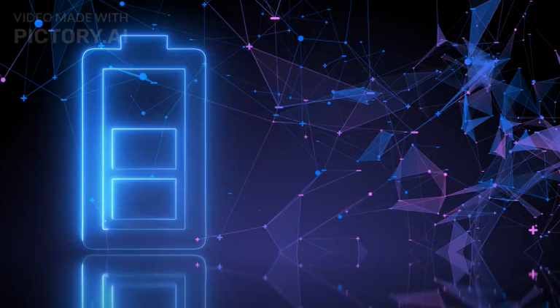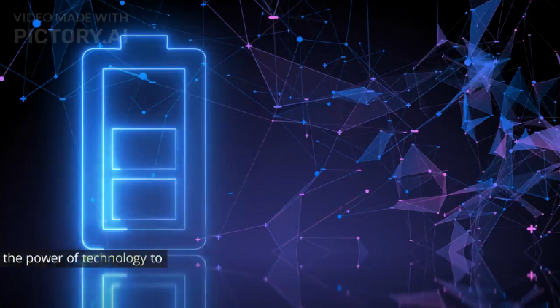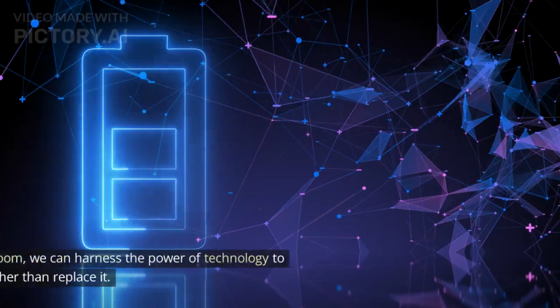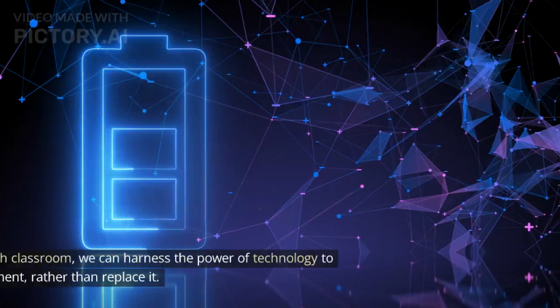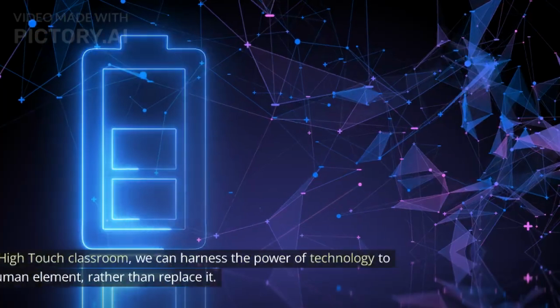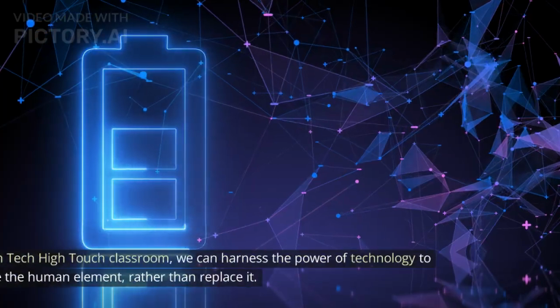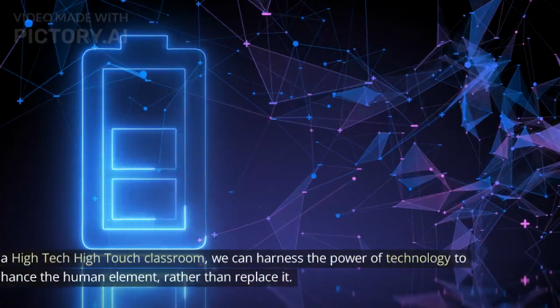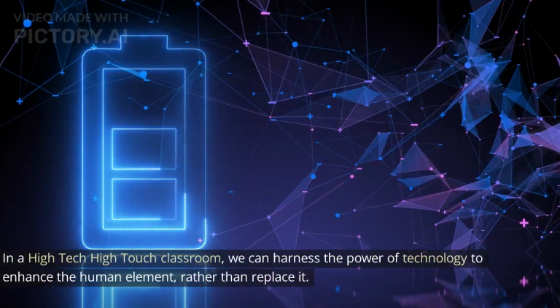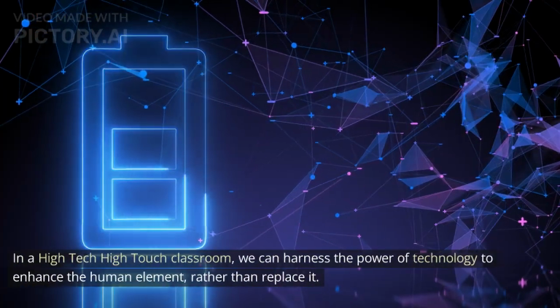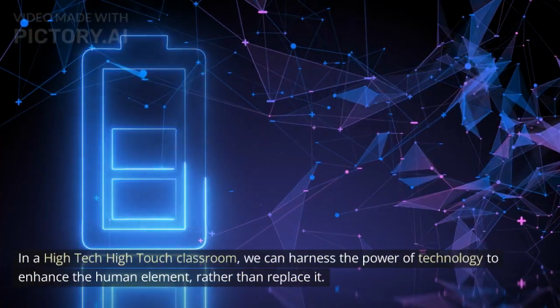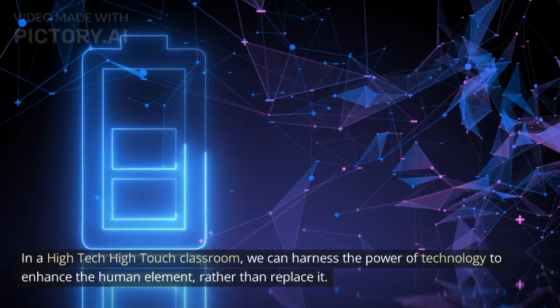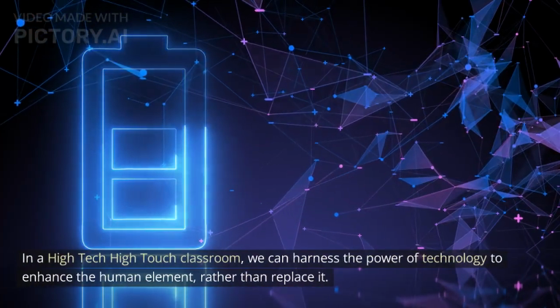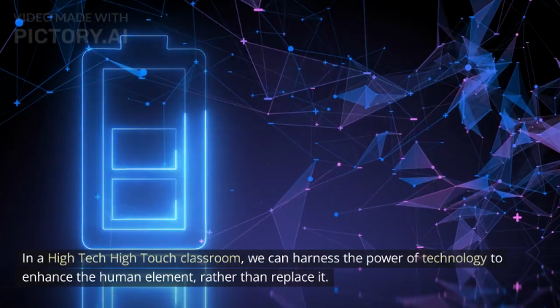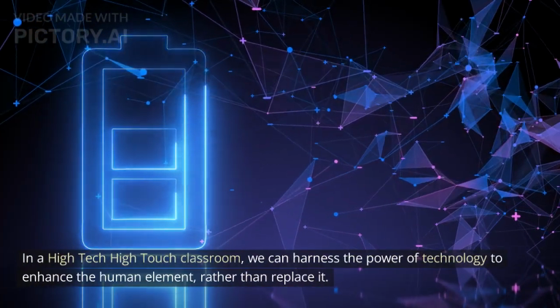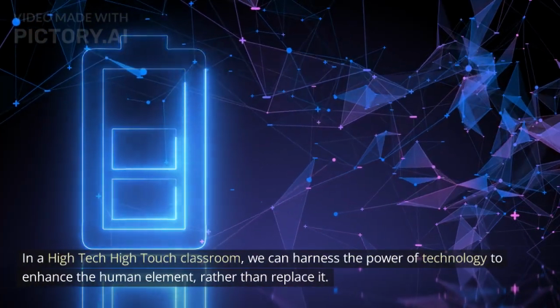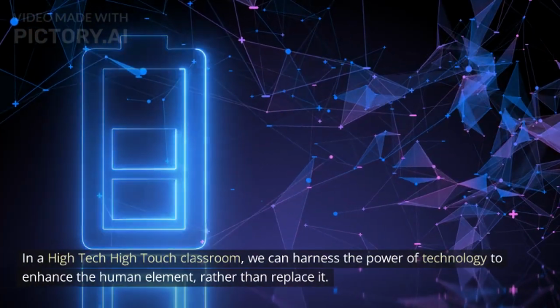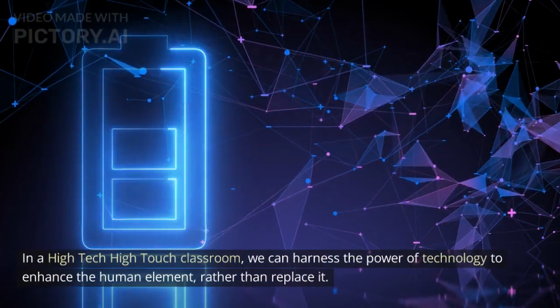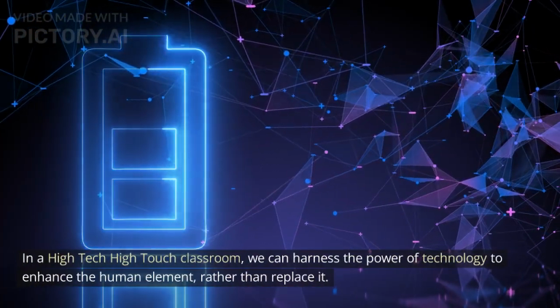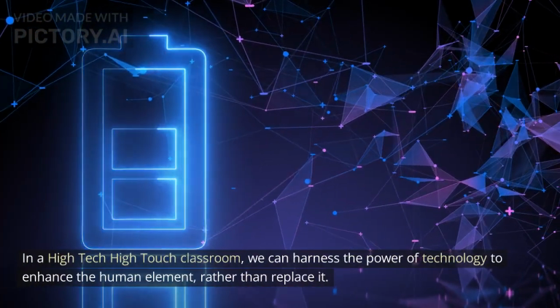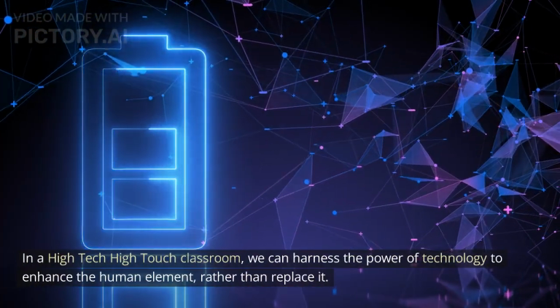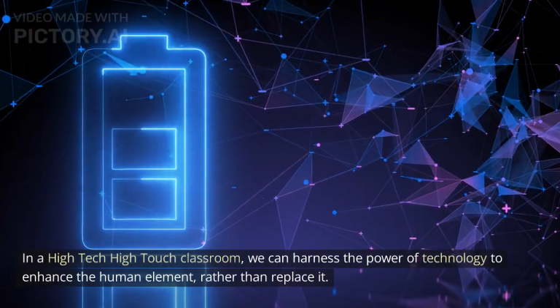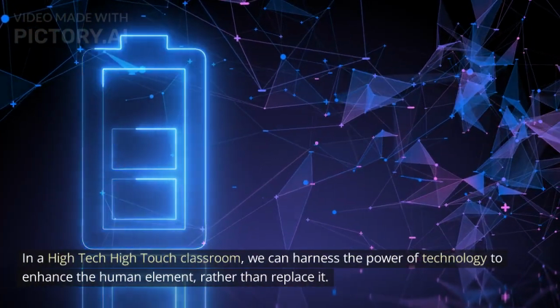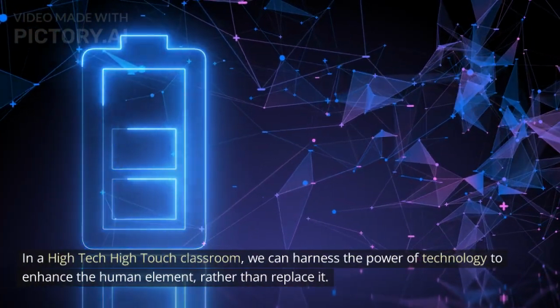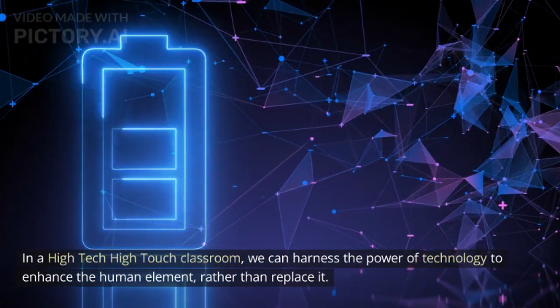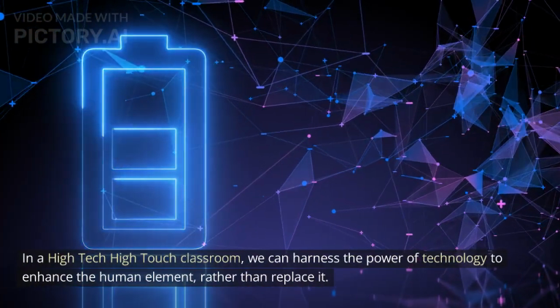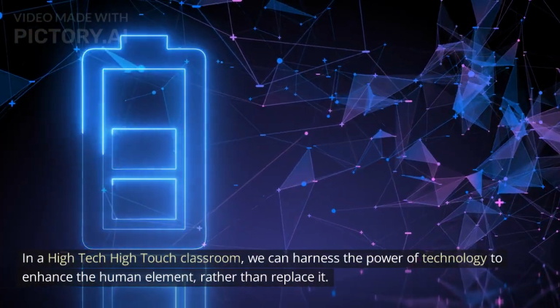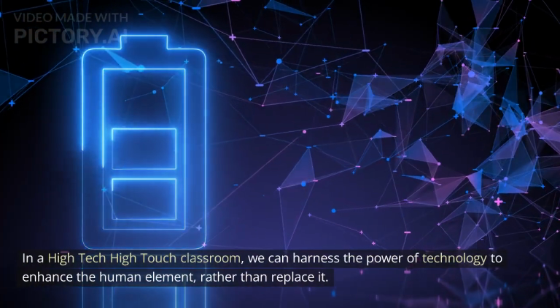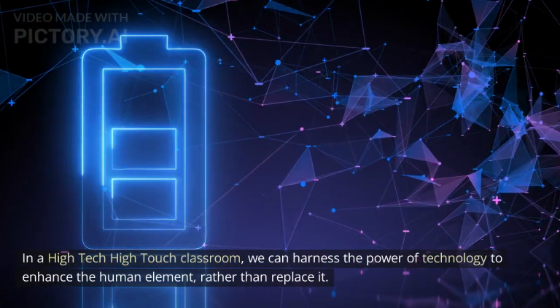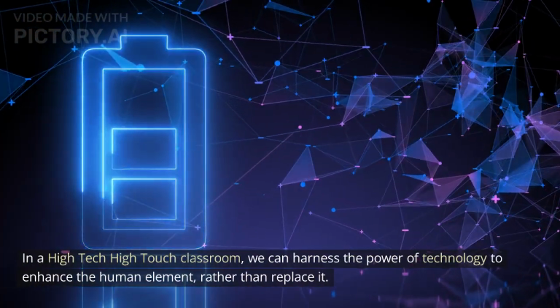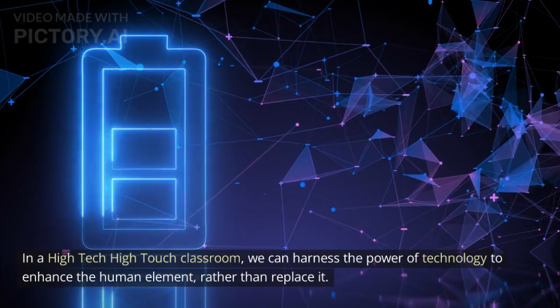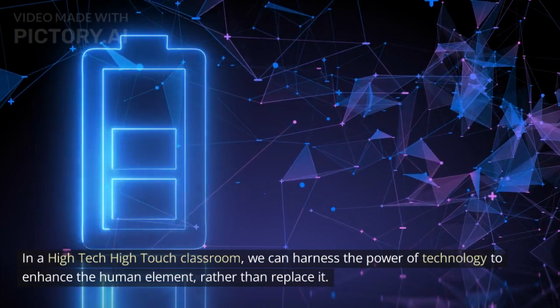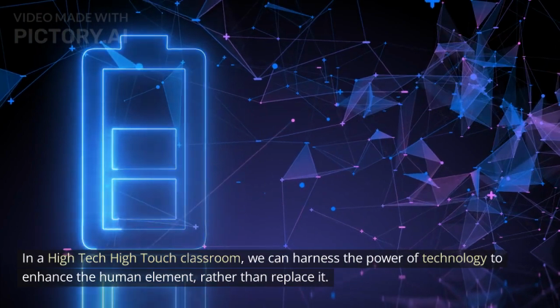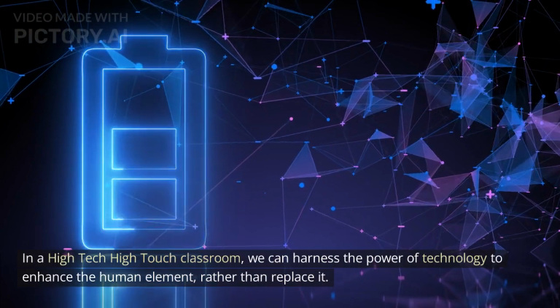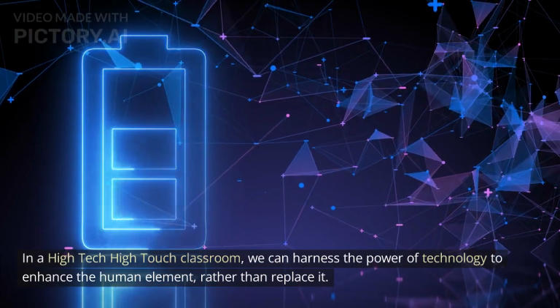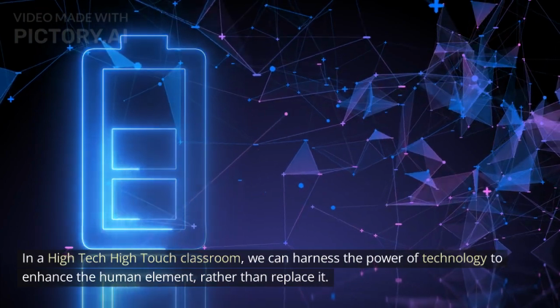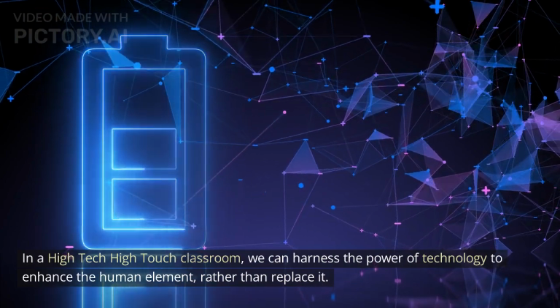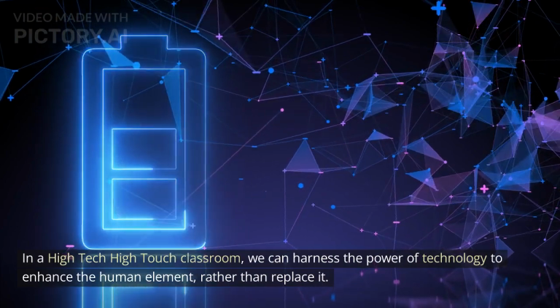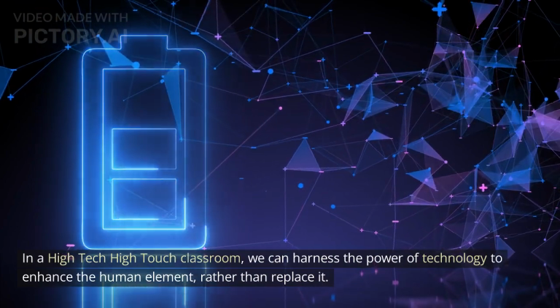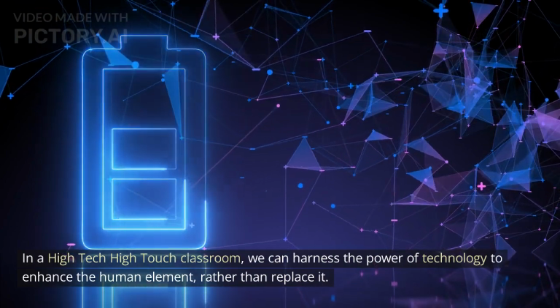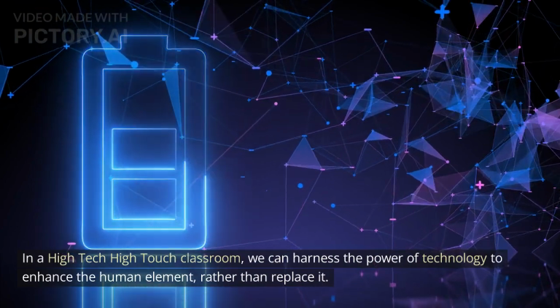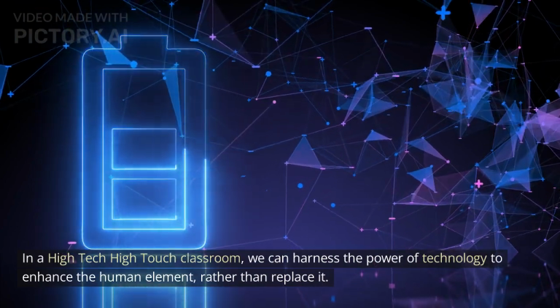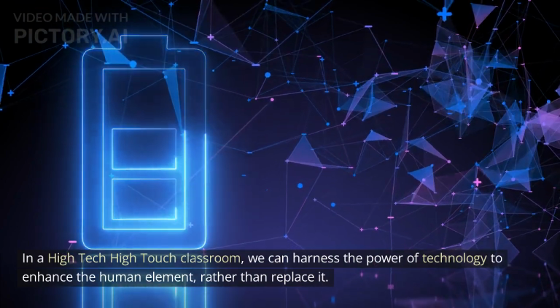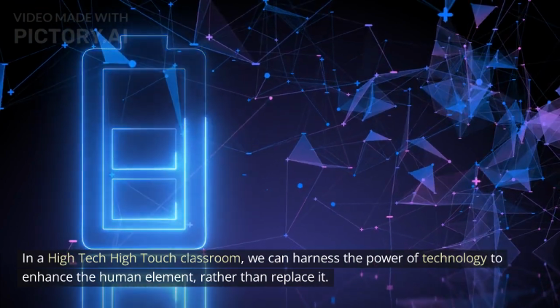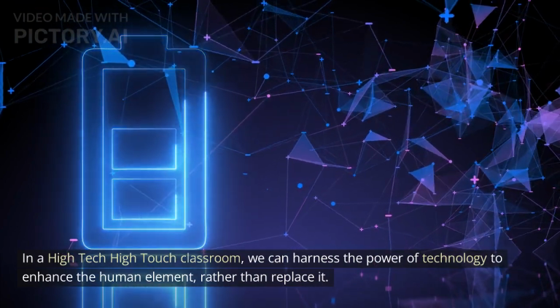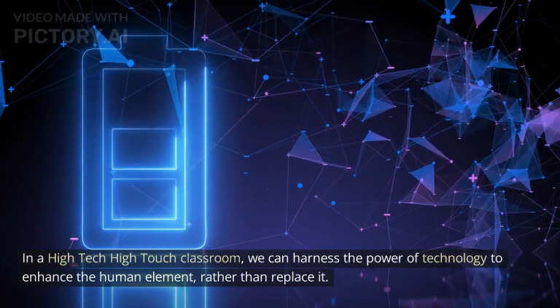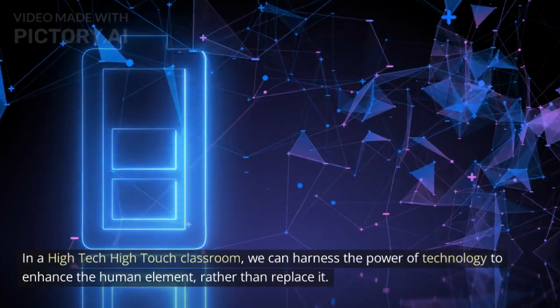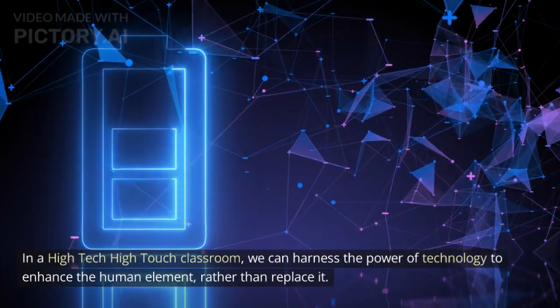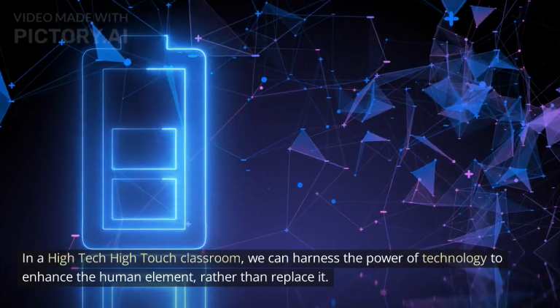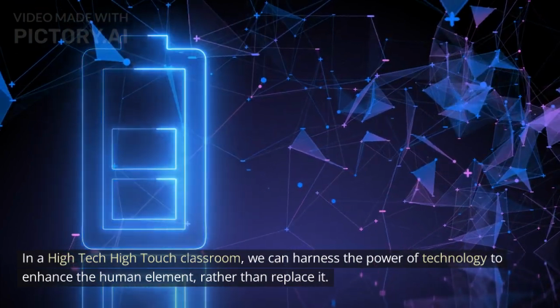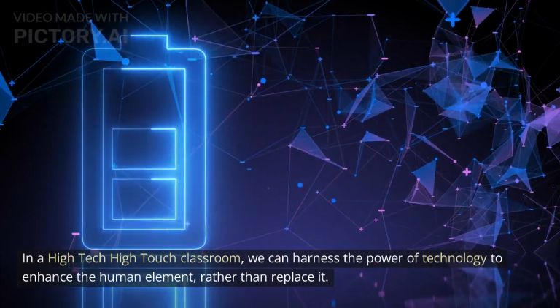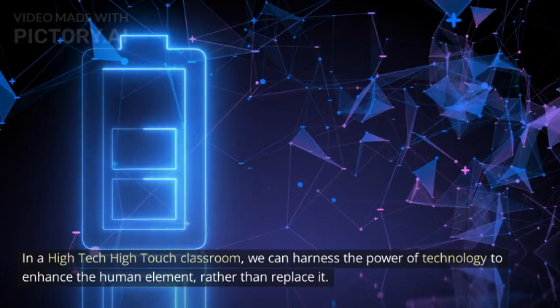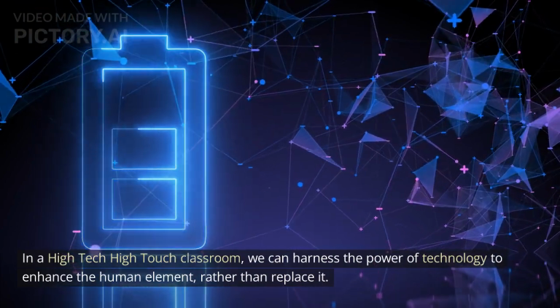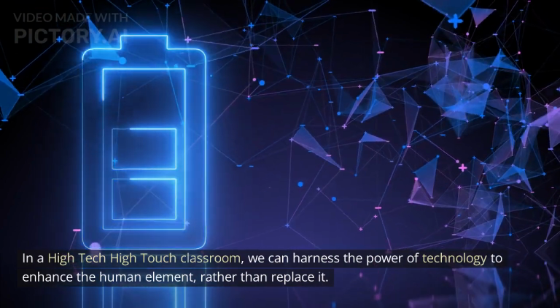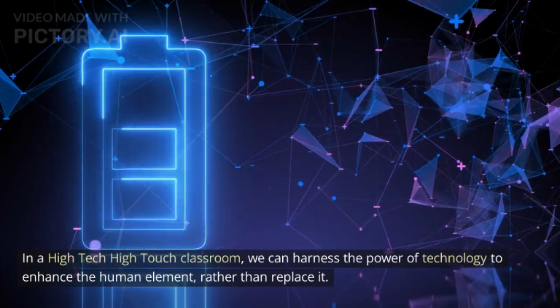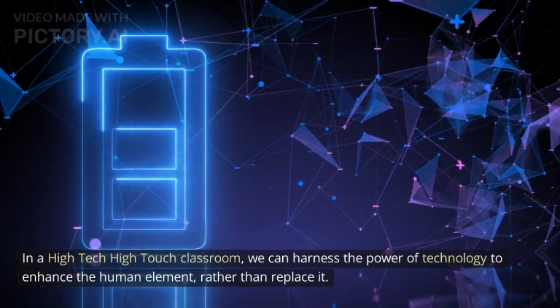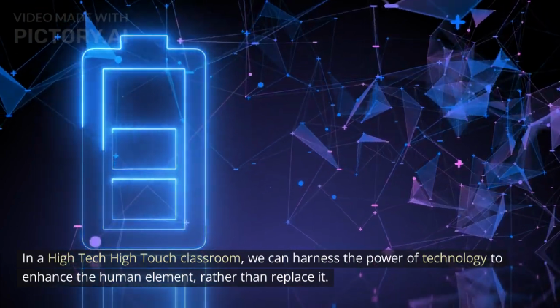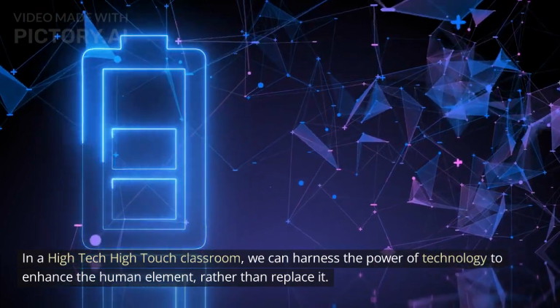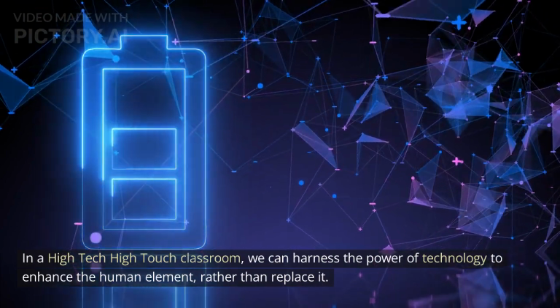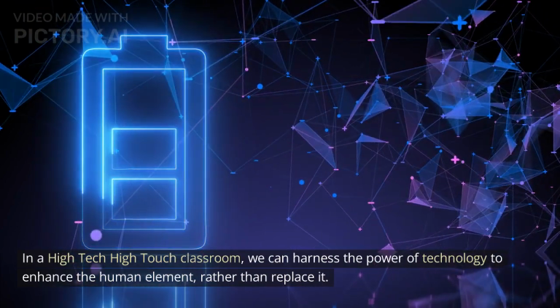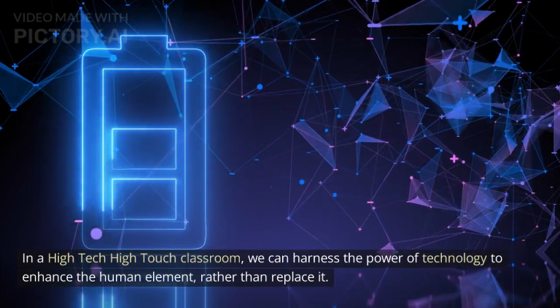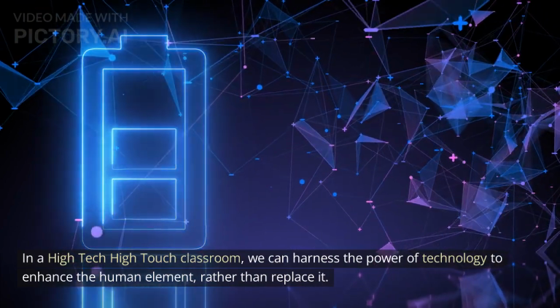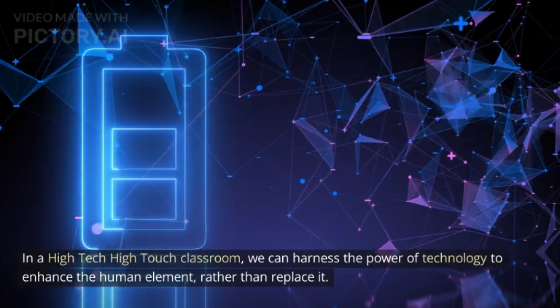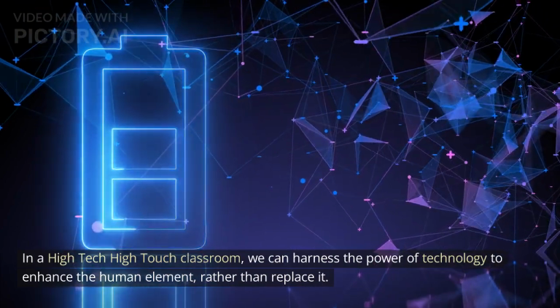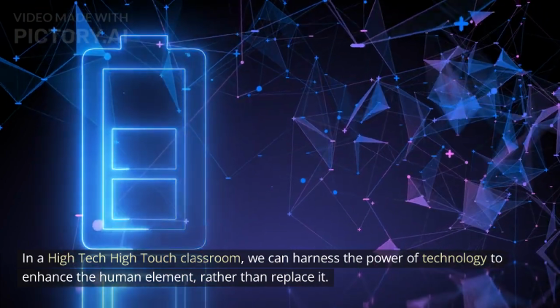In a high-tech high-touch classroom, we can harness the power of technology to enhance the human element, rather than replace it.